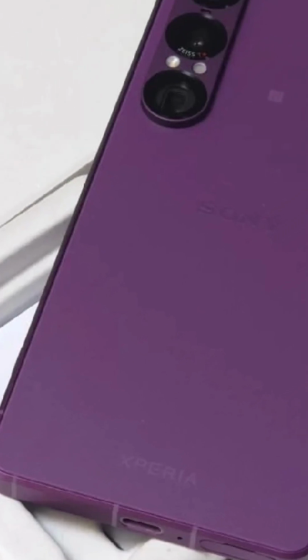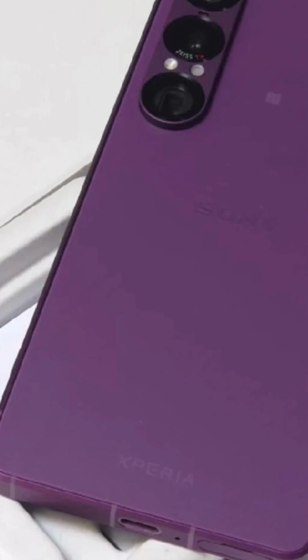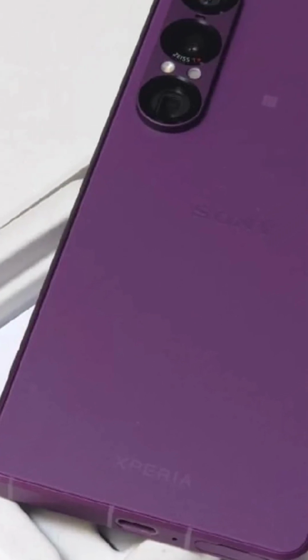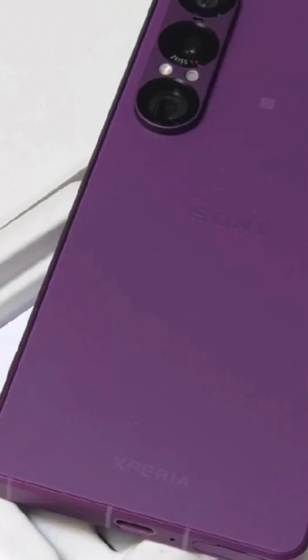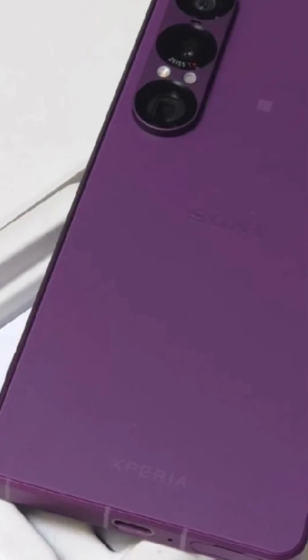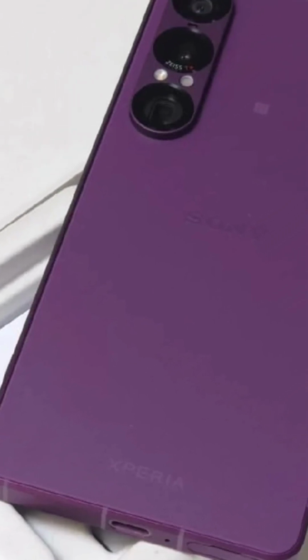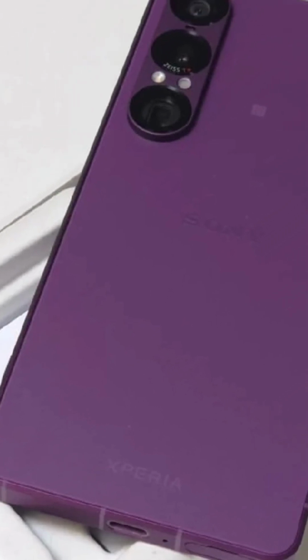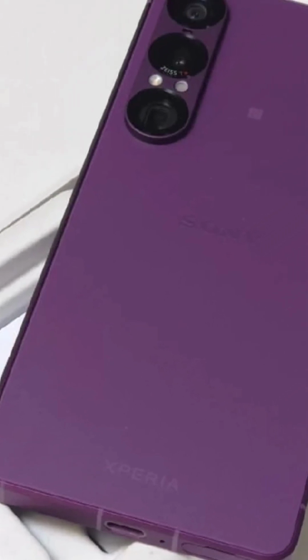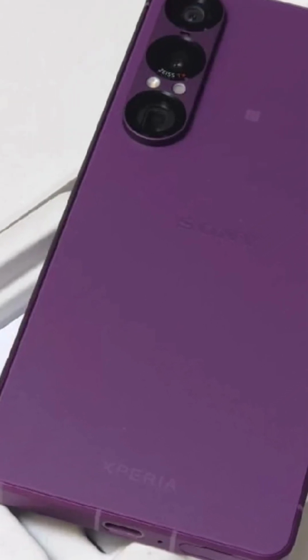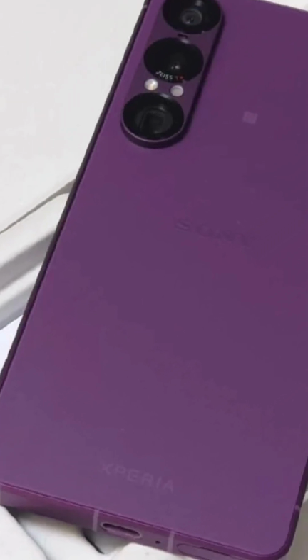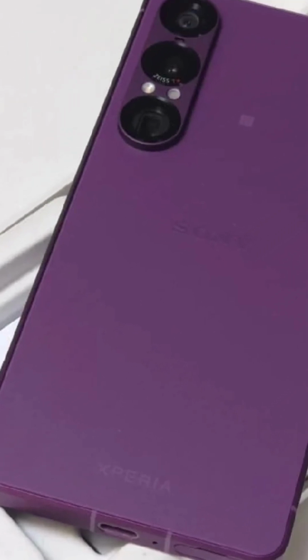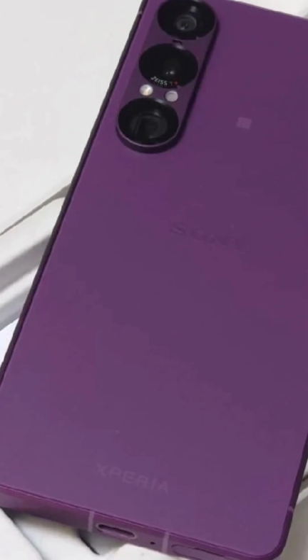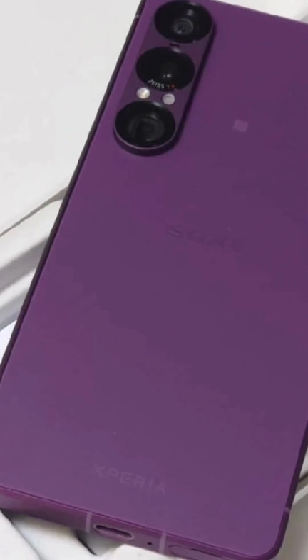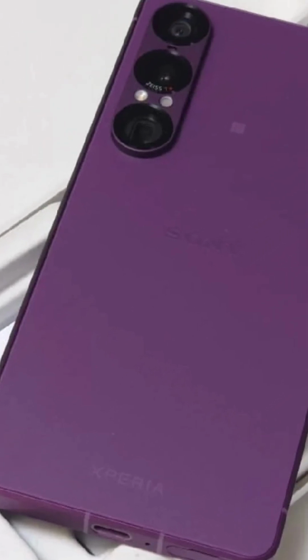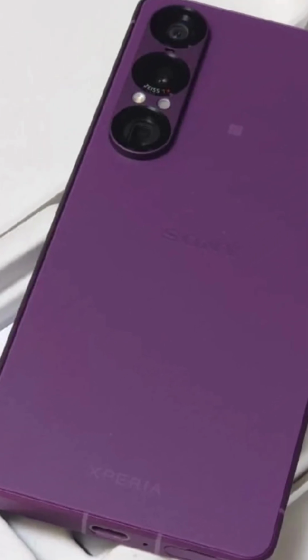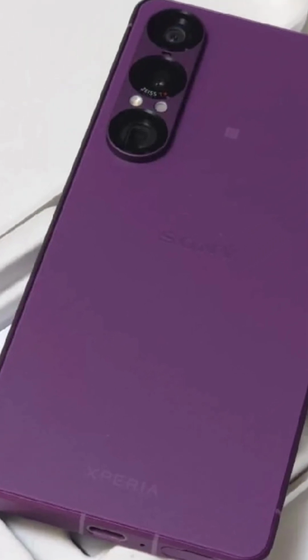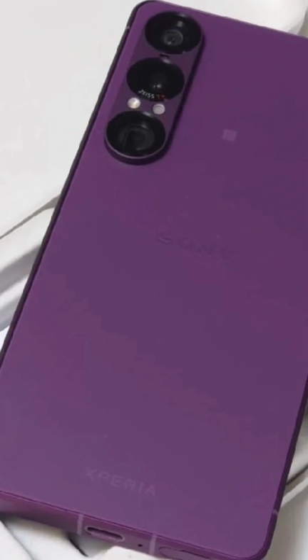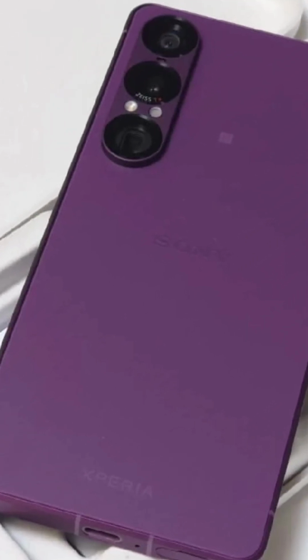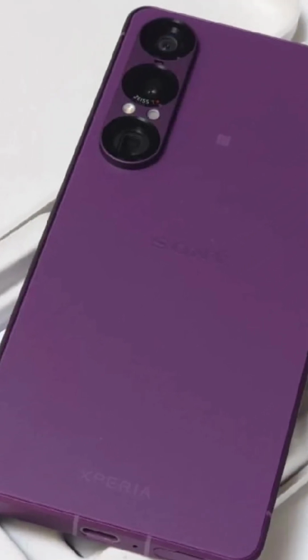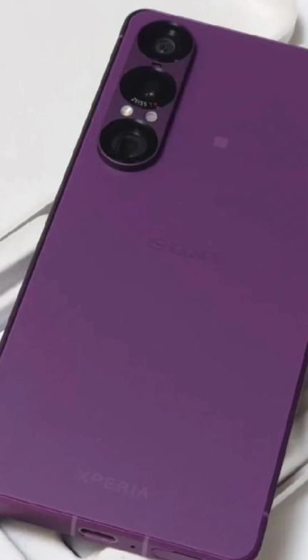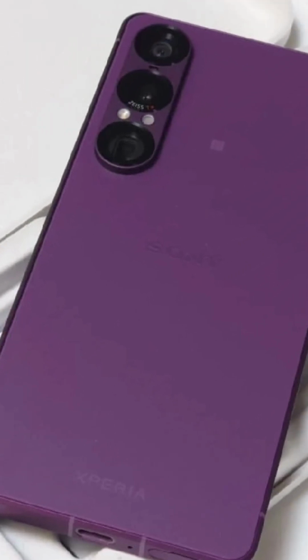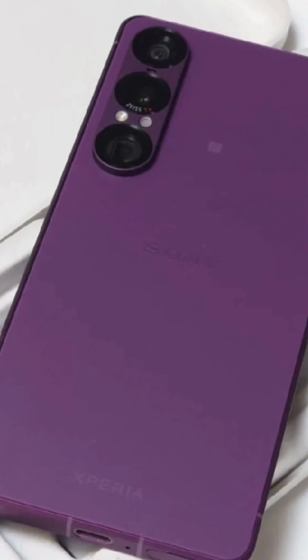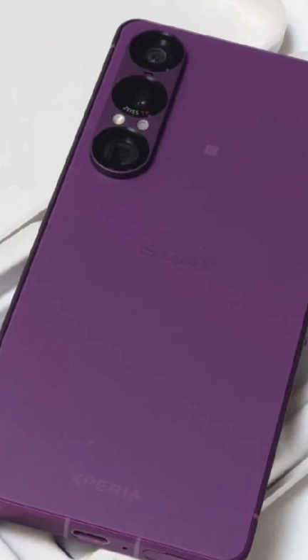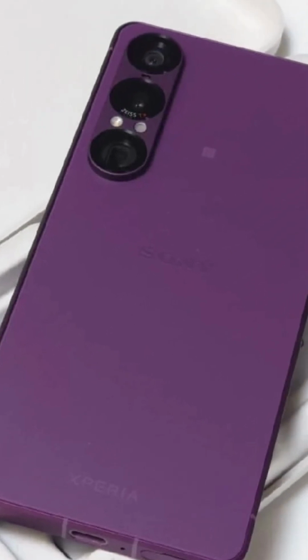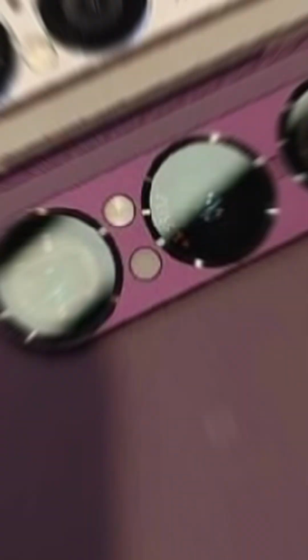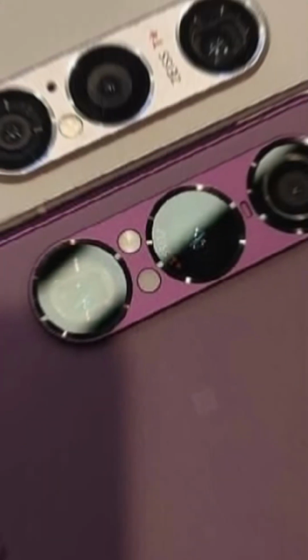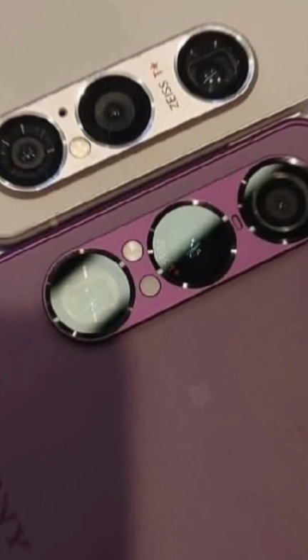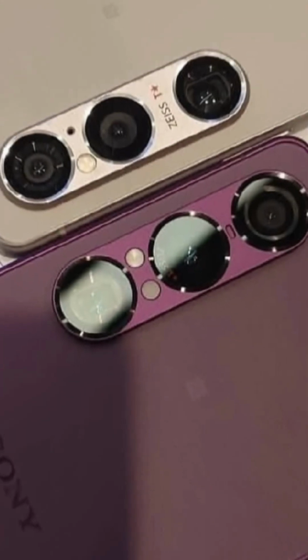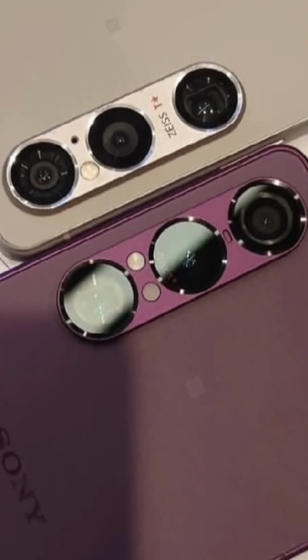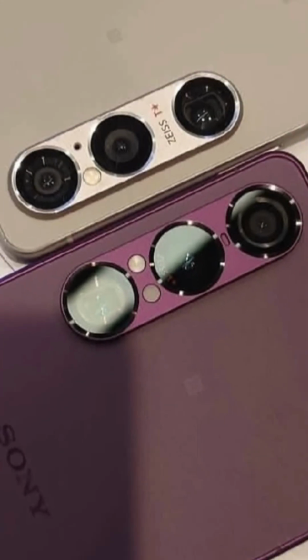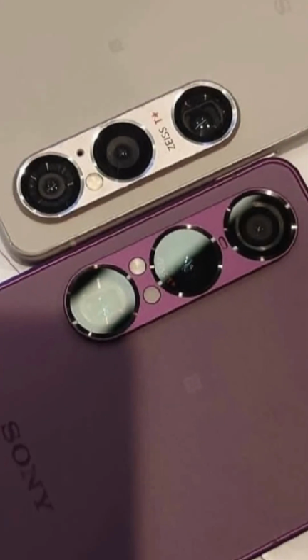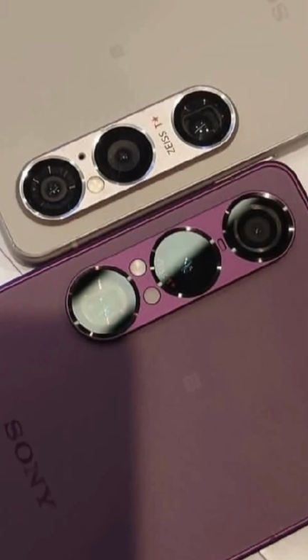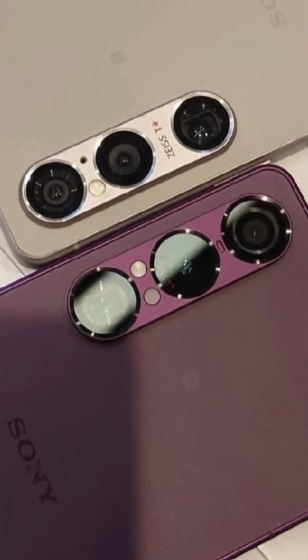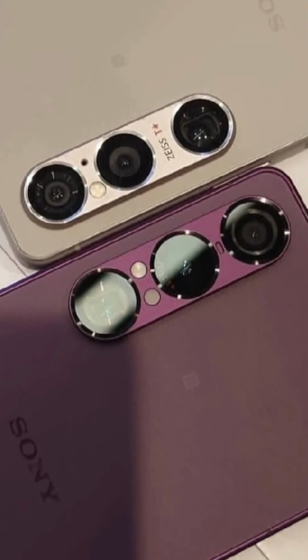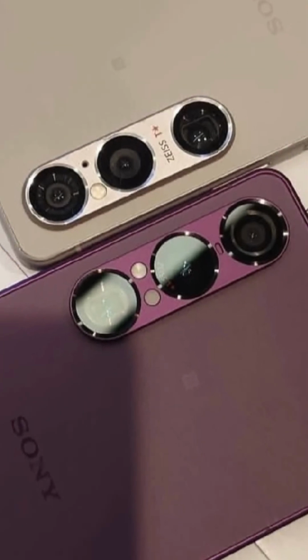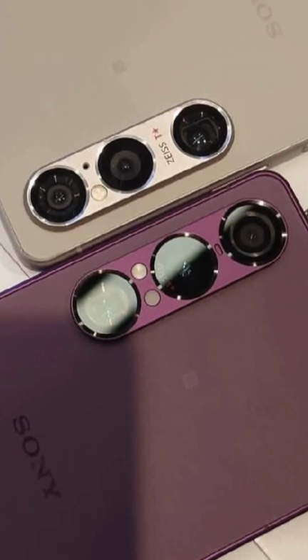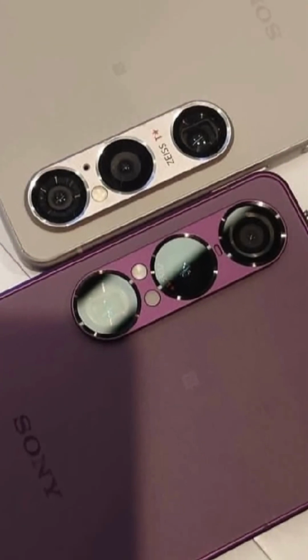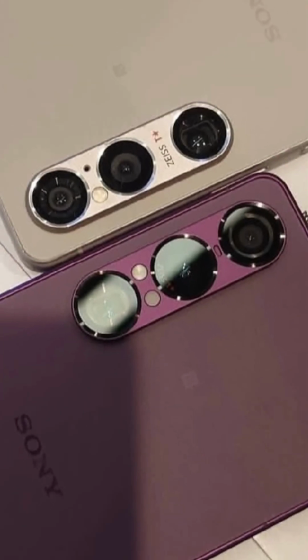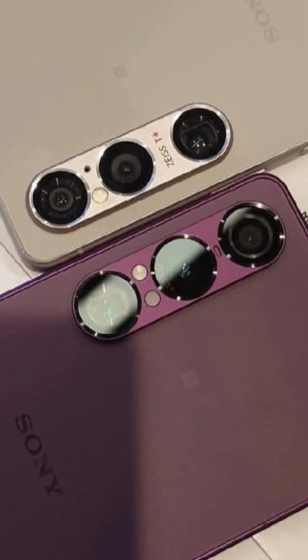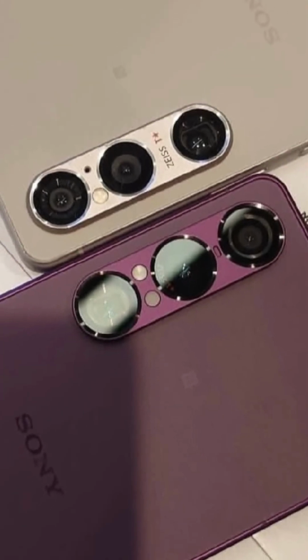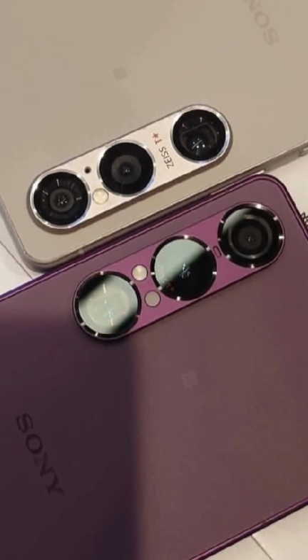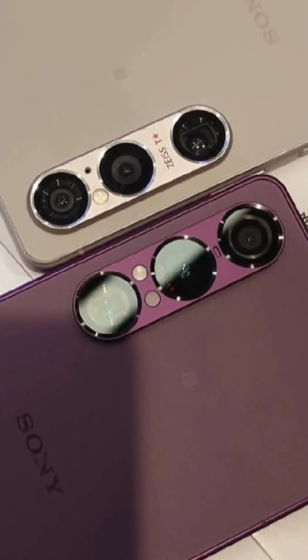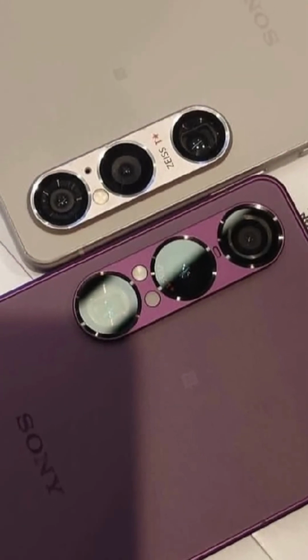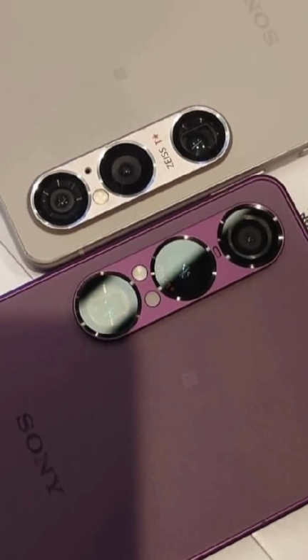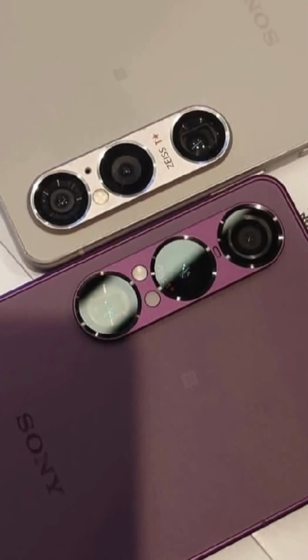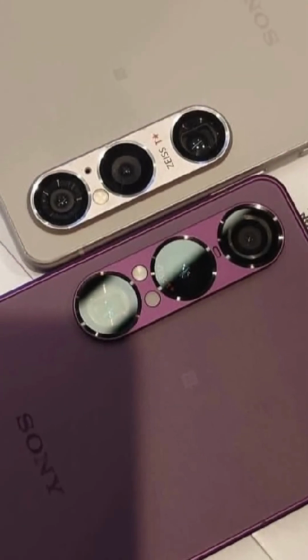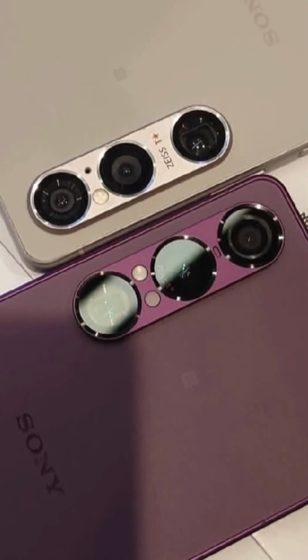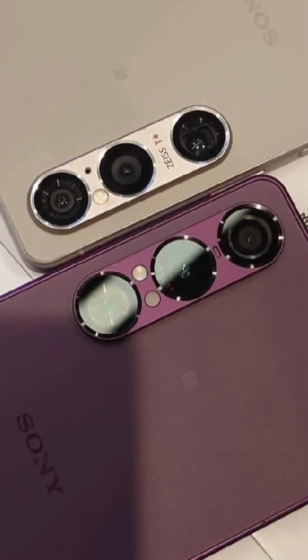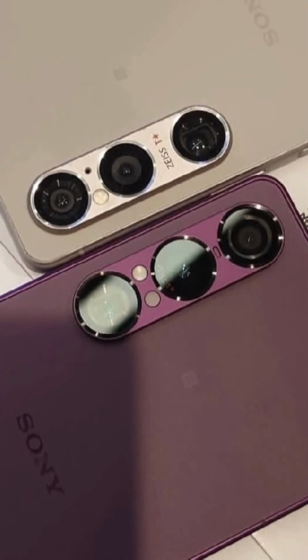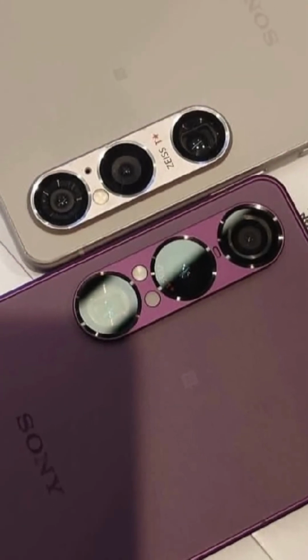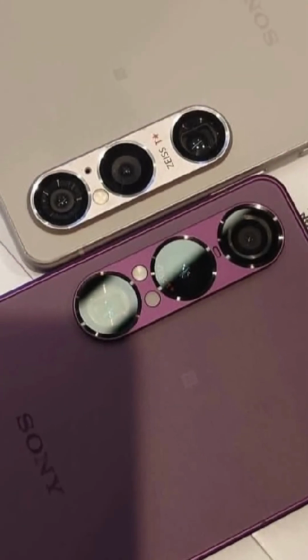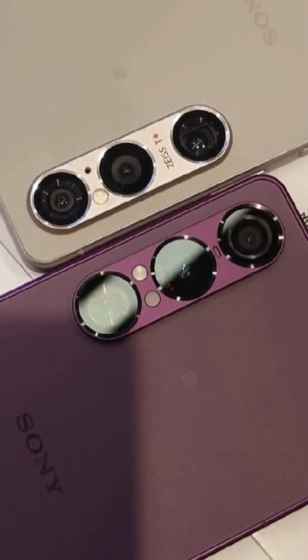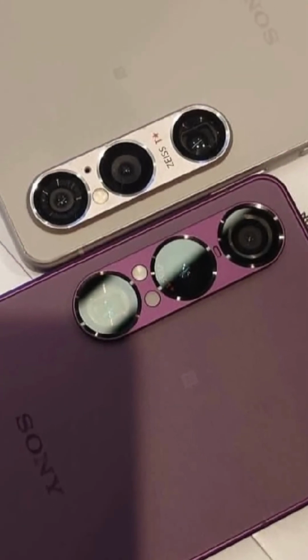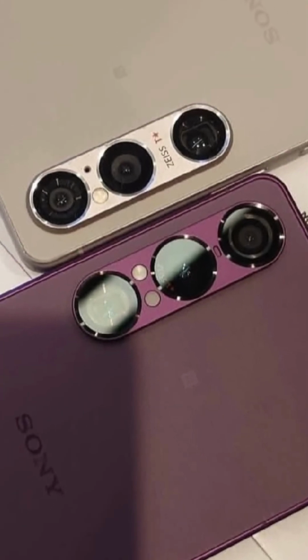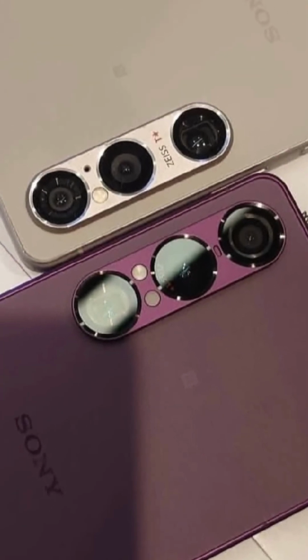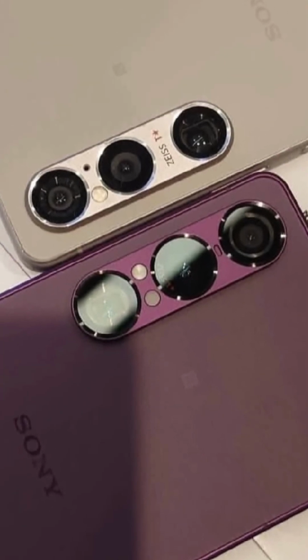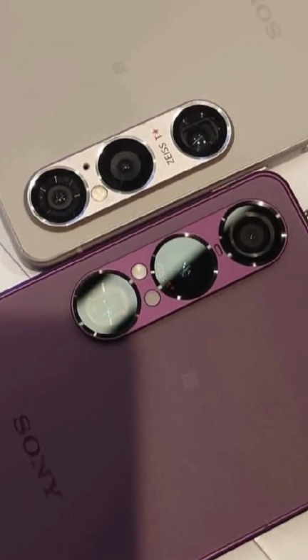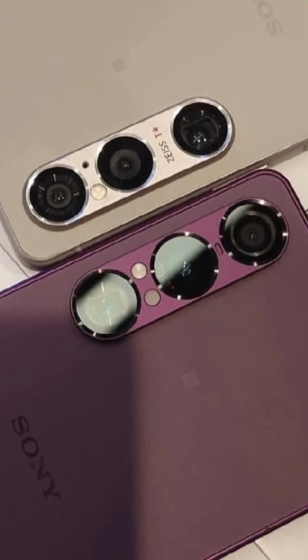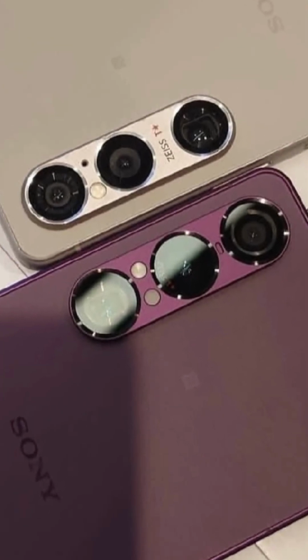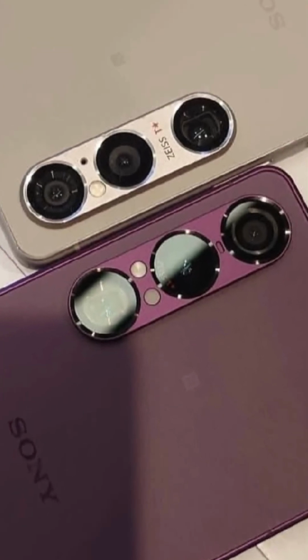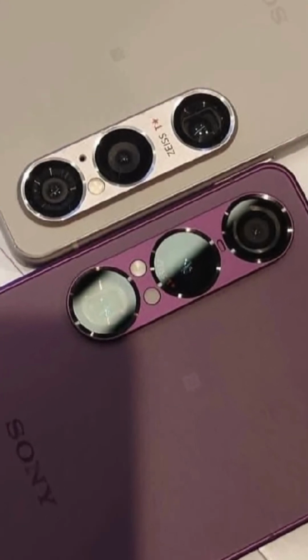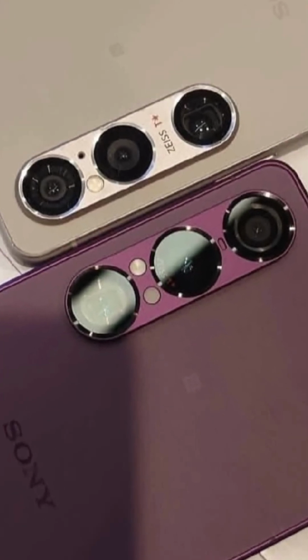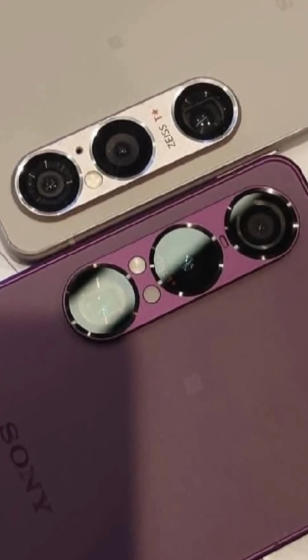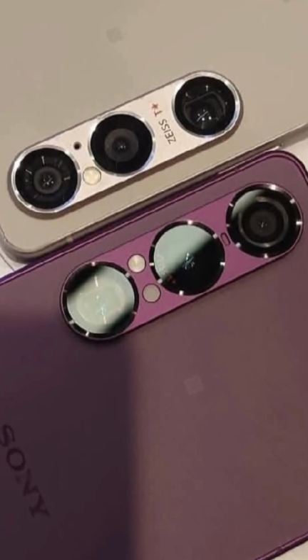The Sony Xperia 1 Mark 7 is a powerful and specialized phone for professional-grade camera controls.